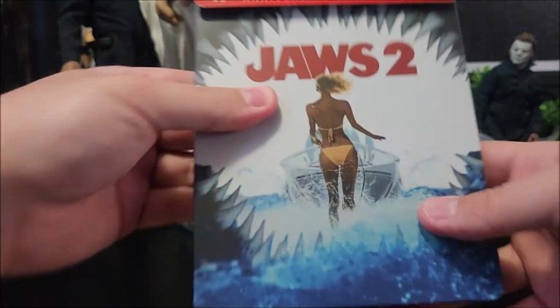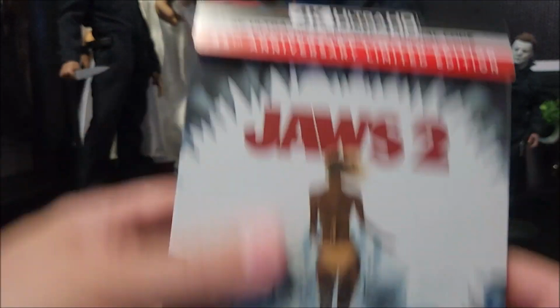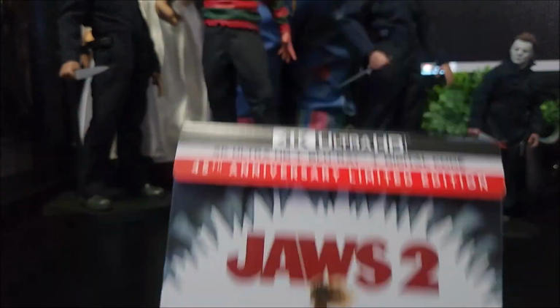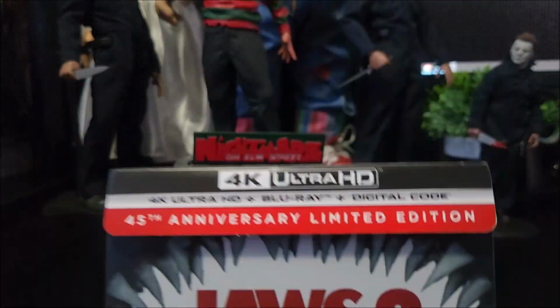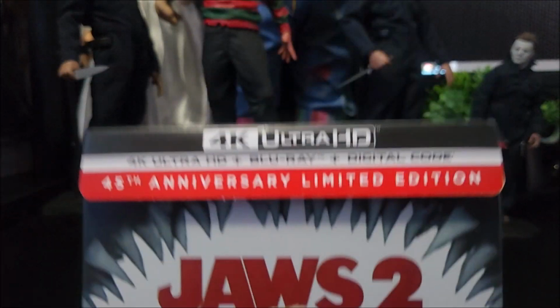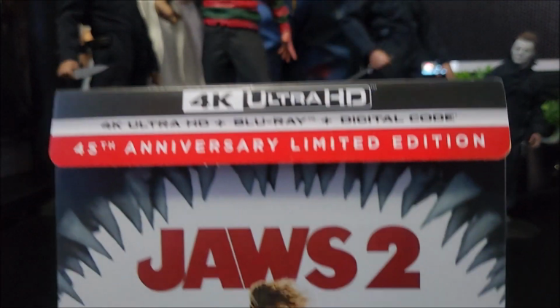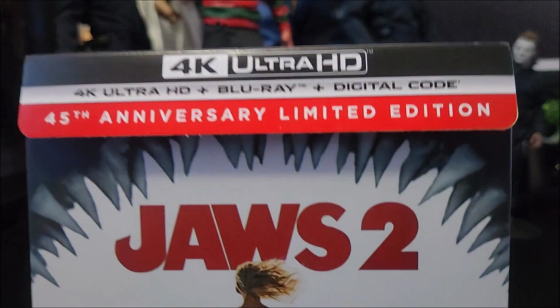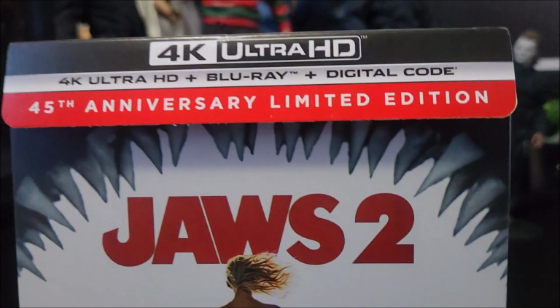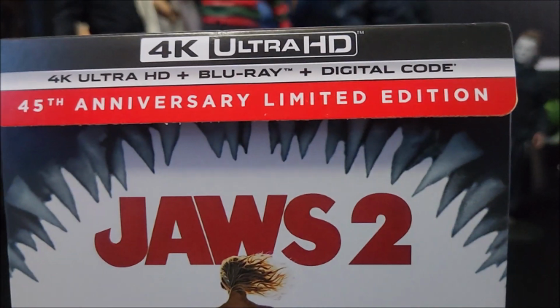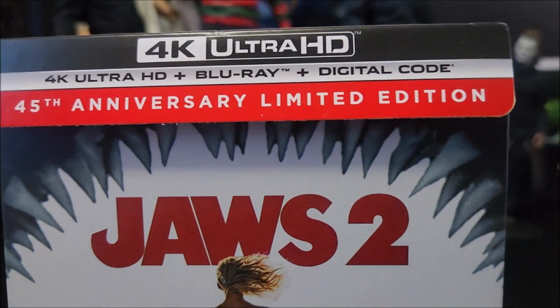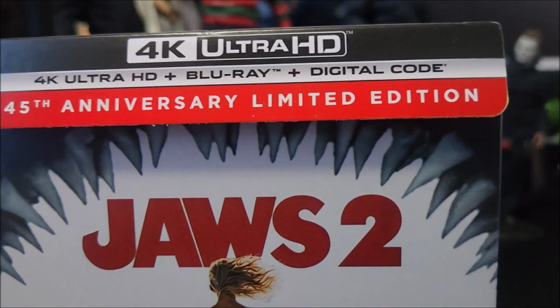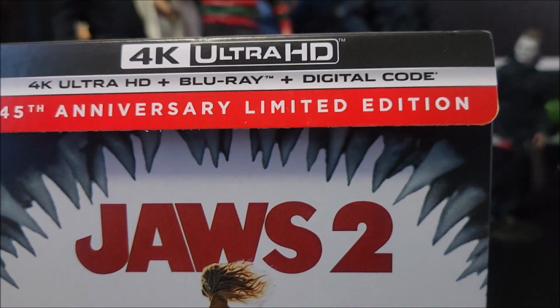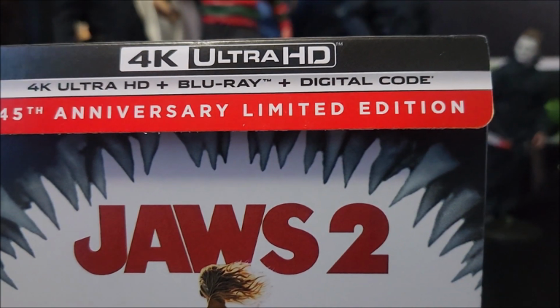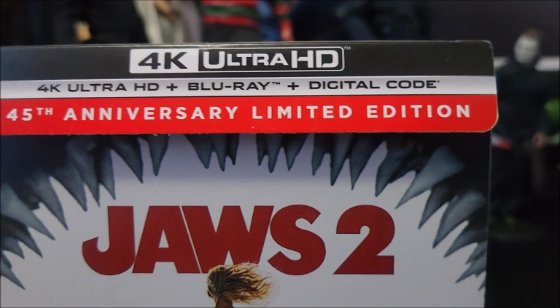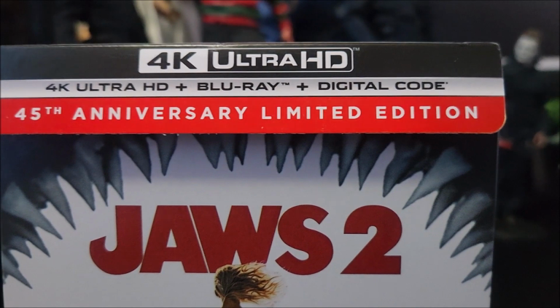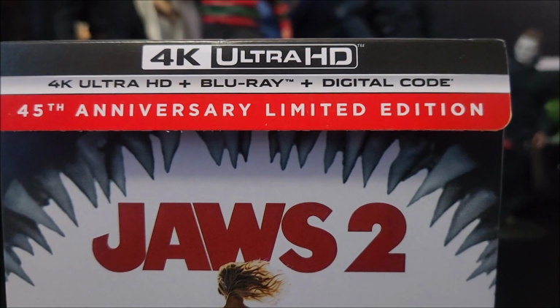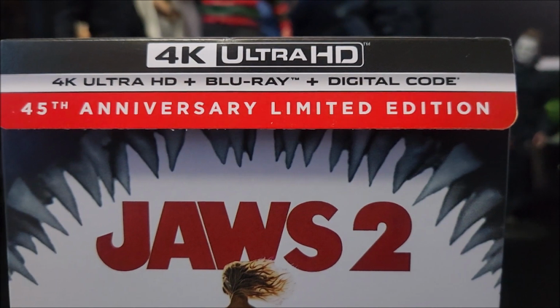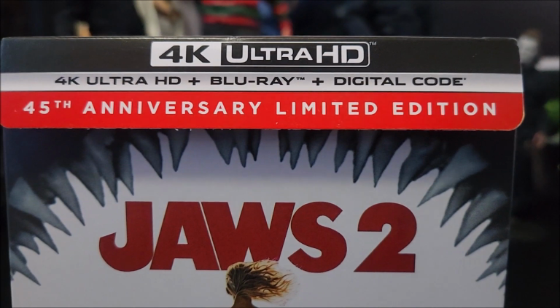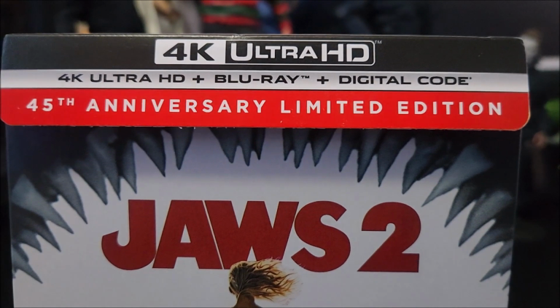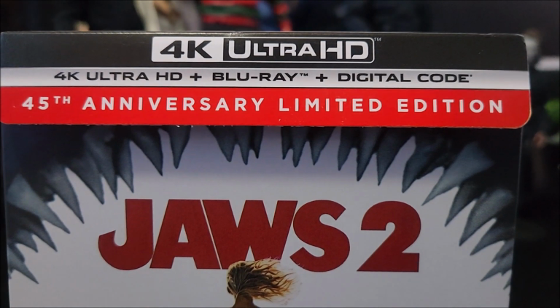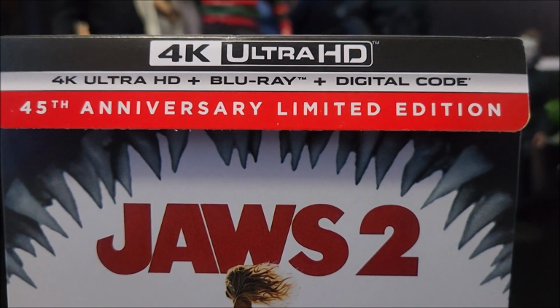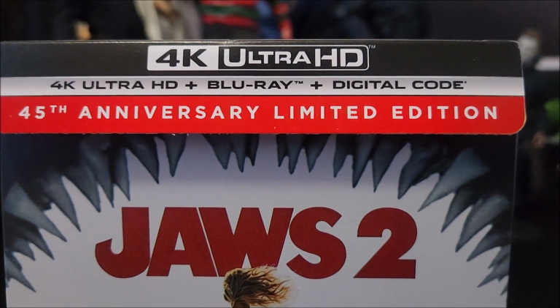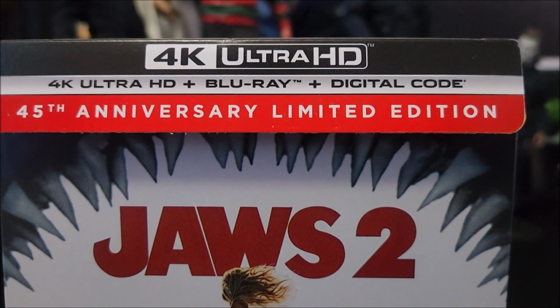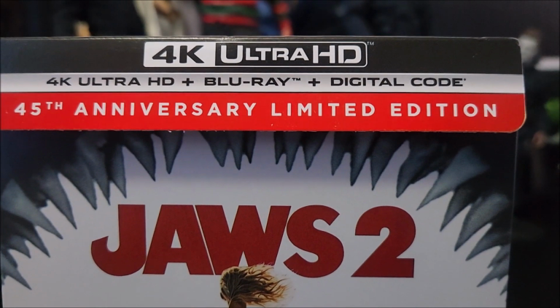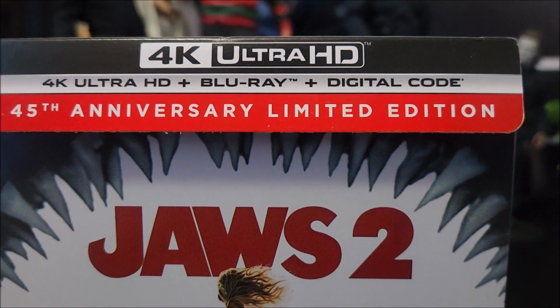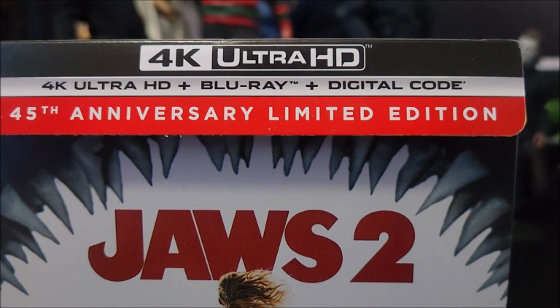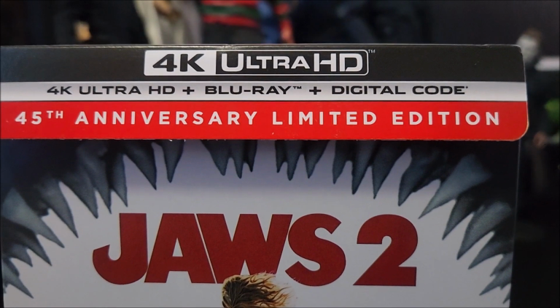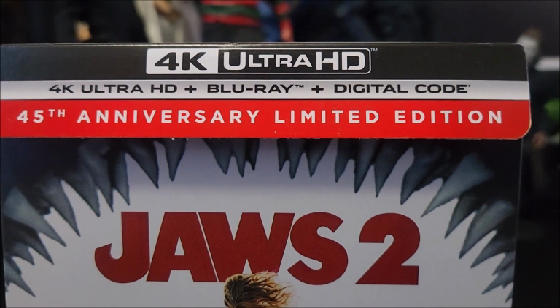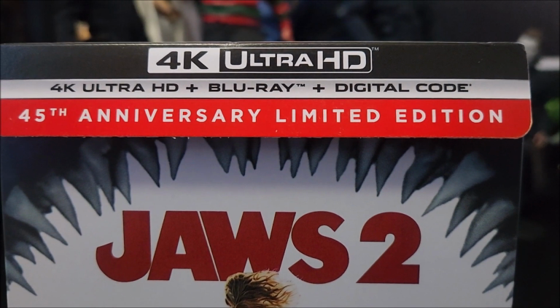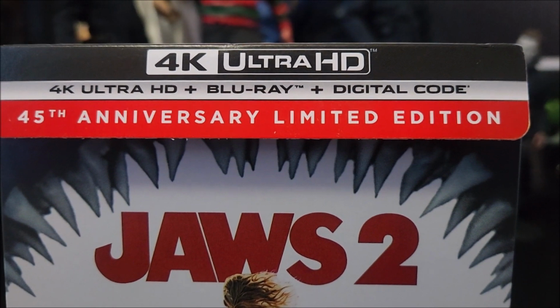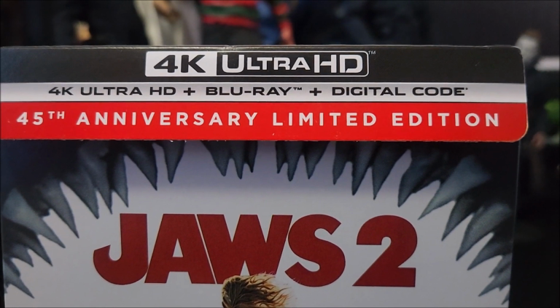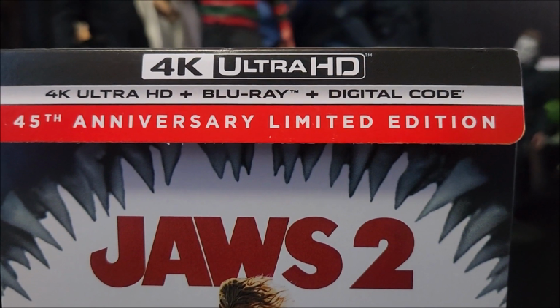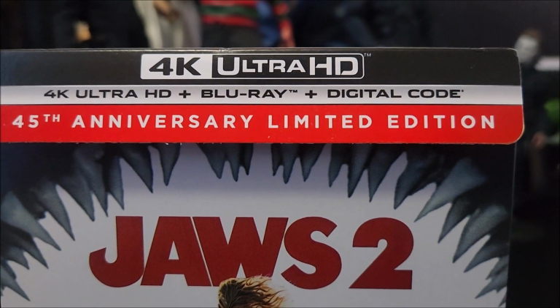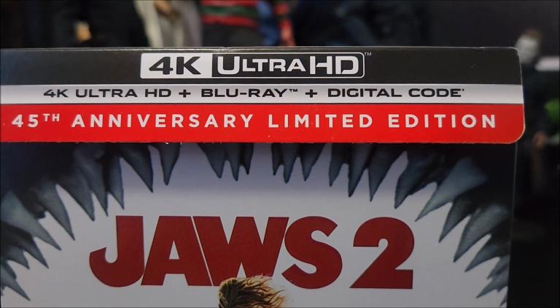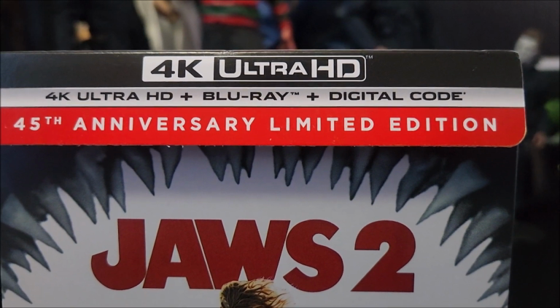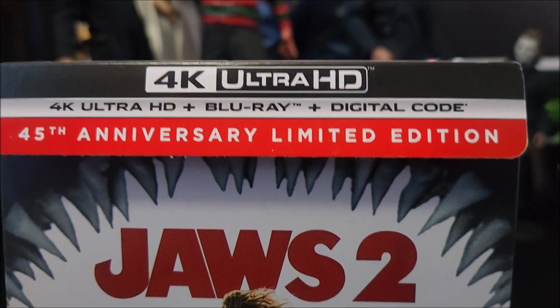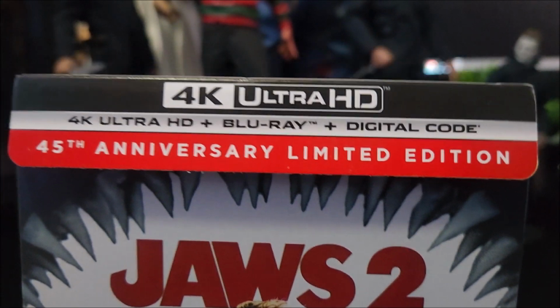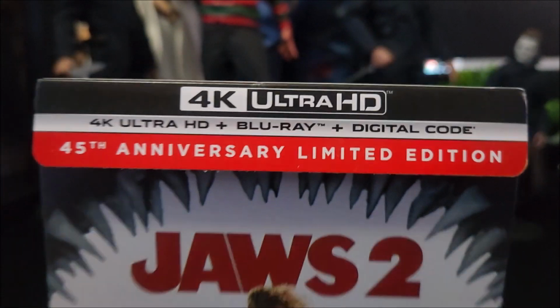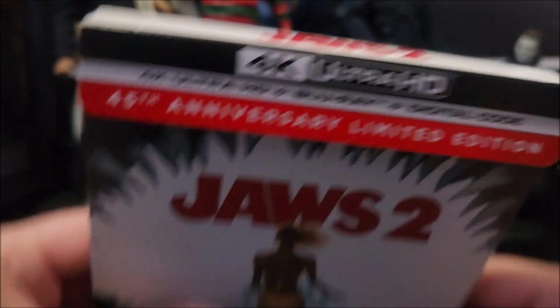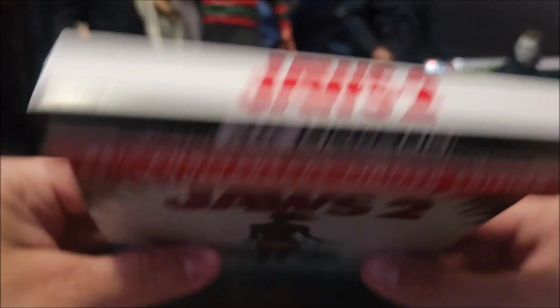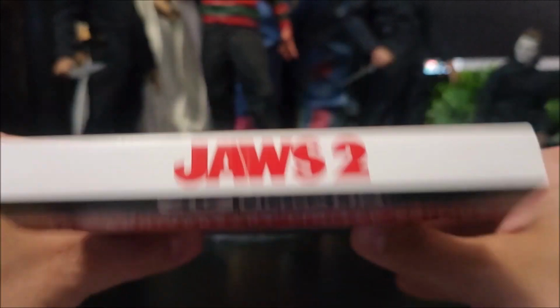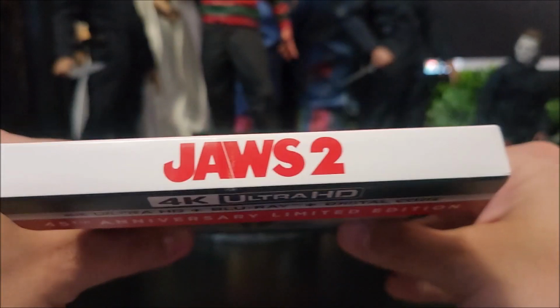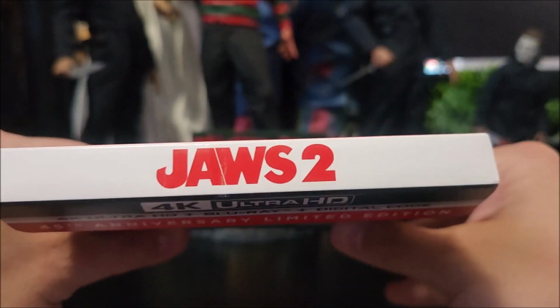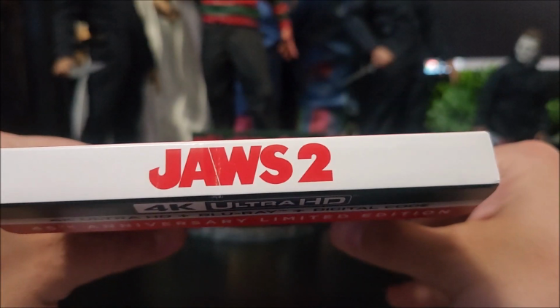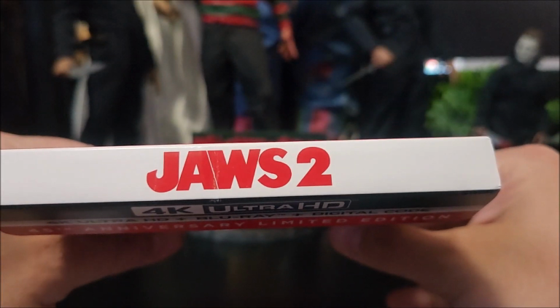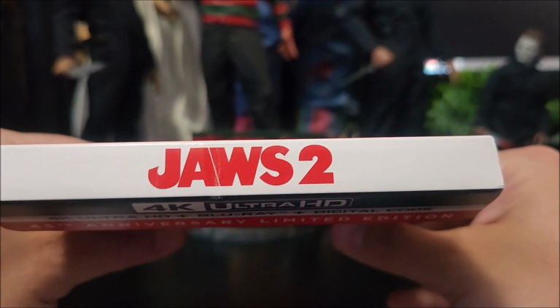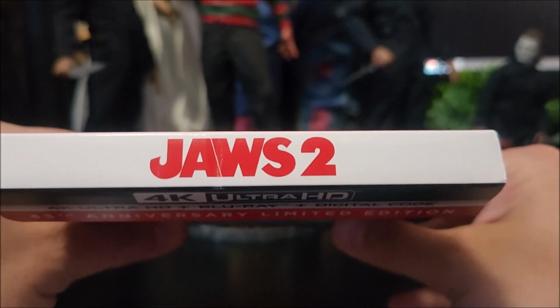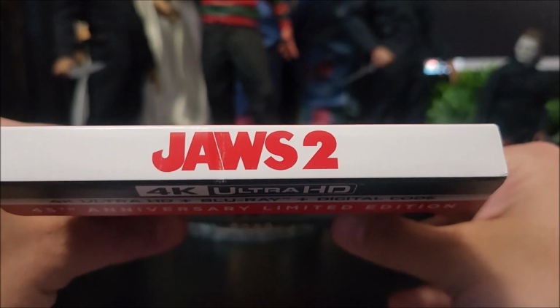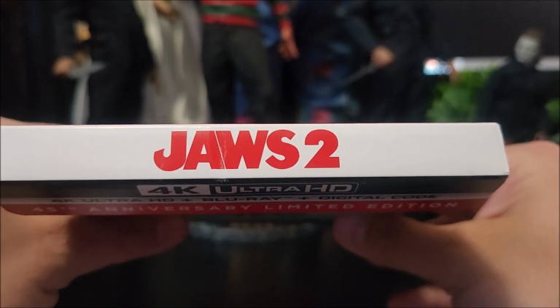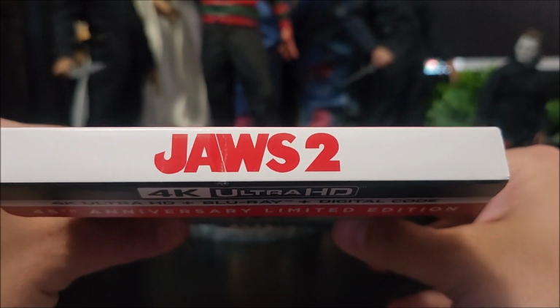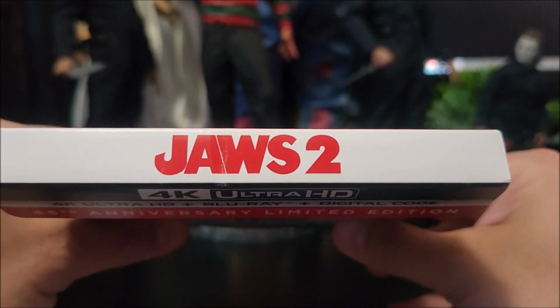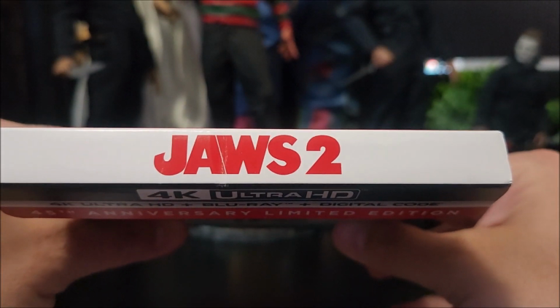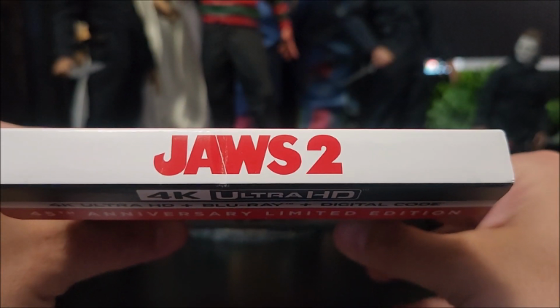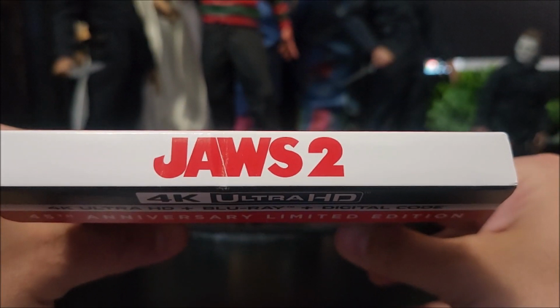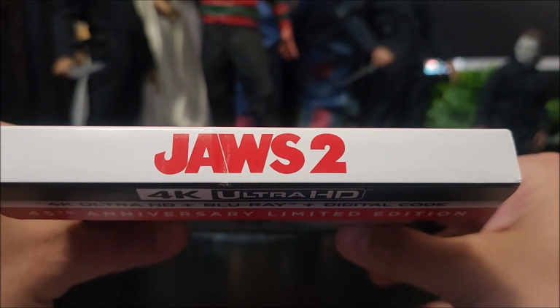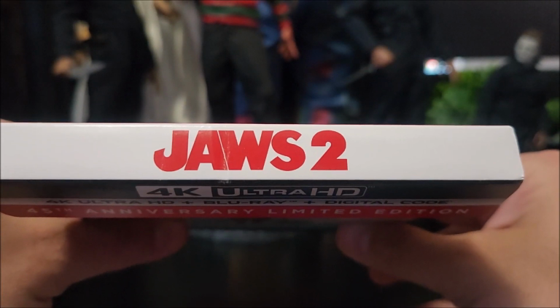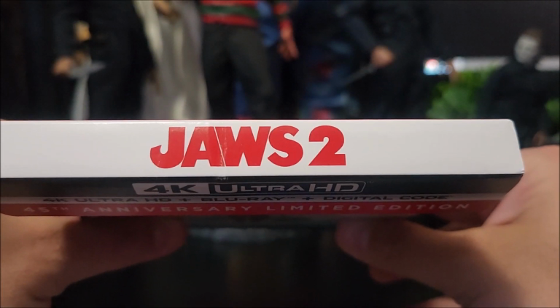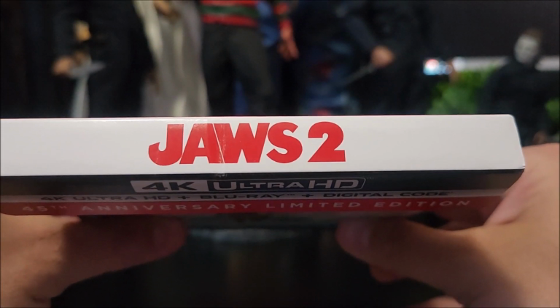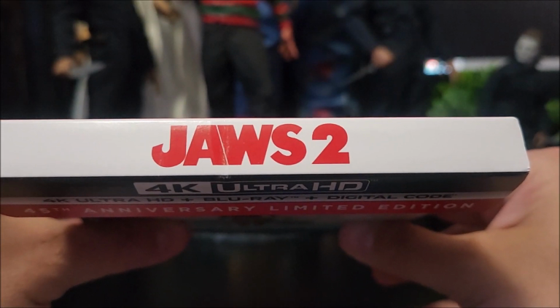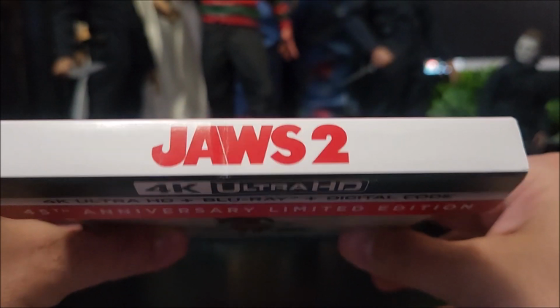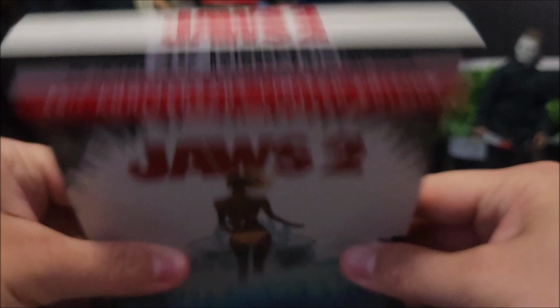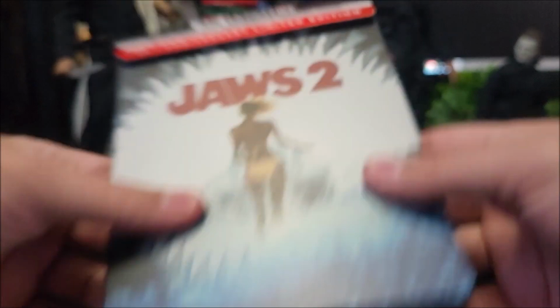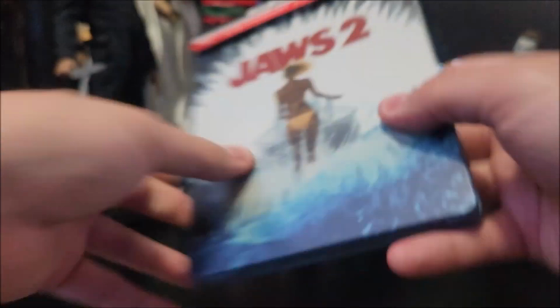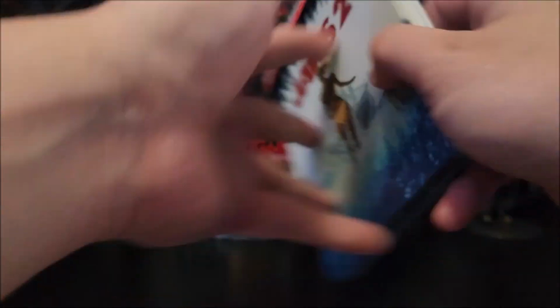At the top it says 45th anniversary limited edition right there. It comes with a 4K disc, Blu-ray disc, and a digital download code. You do have Jaws 2 at the top of the J card.